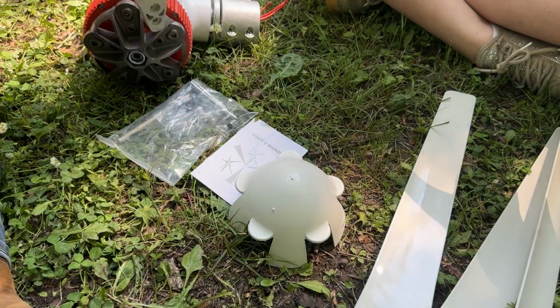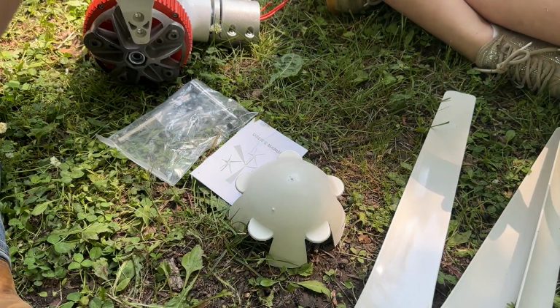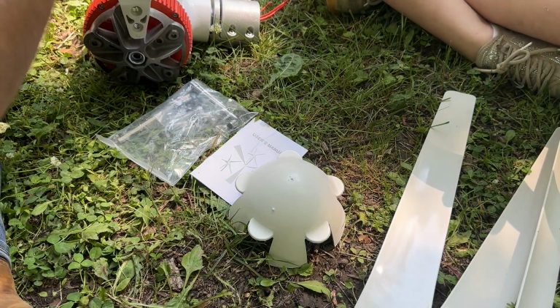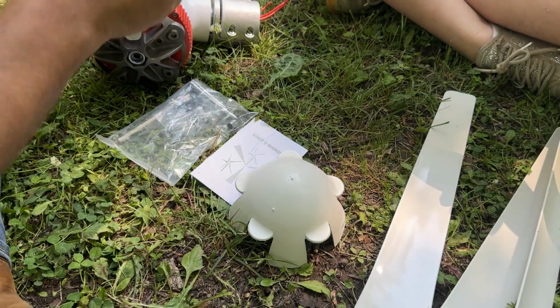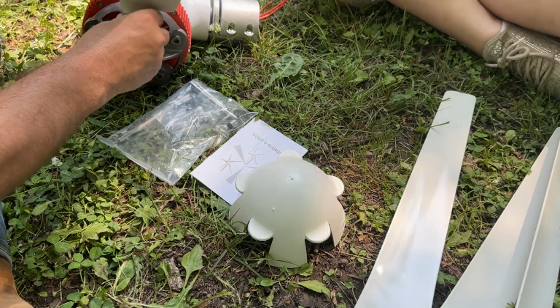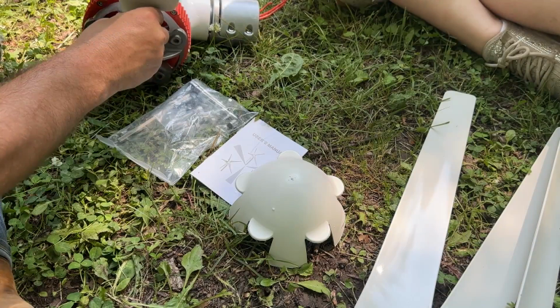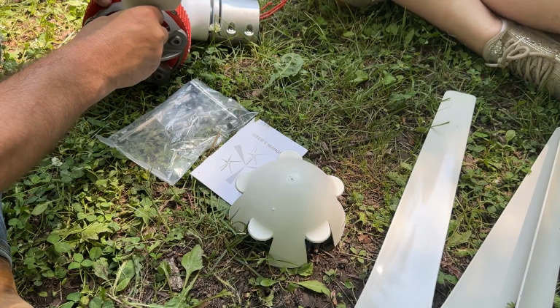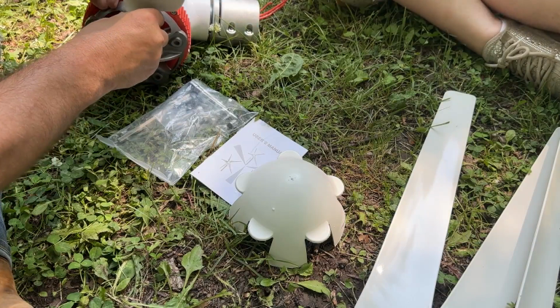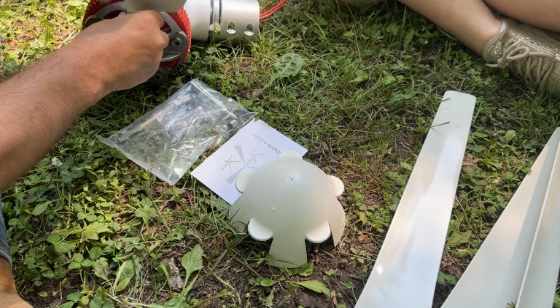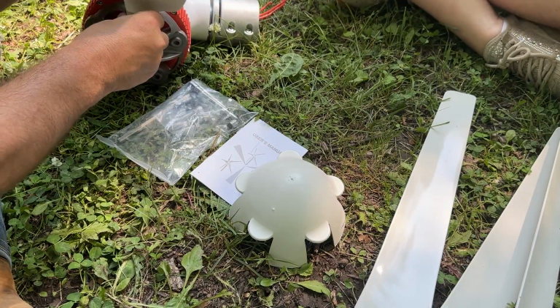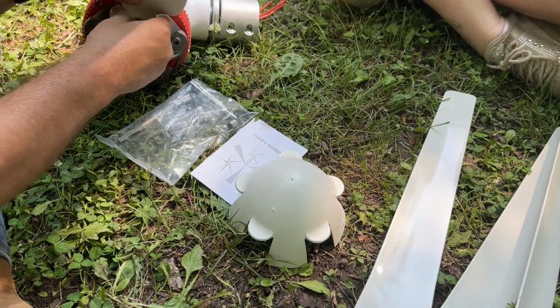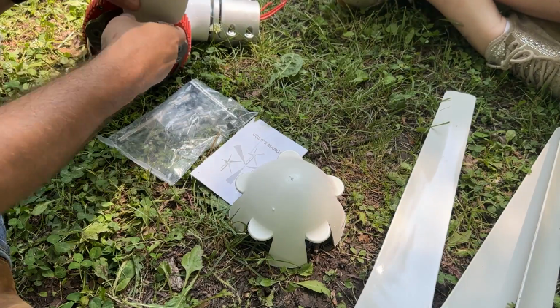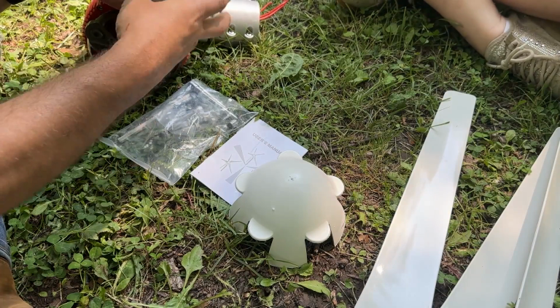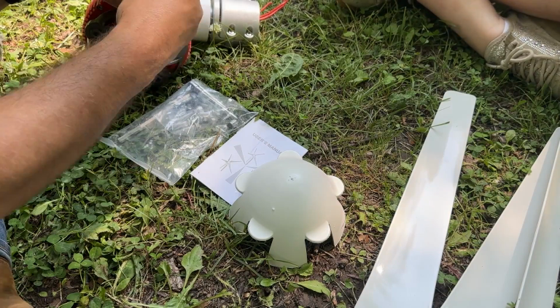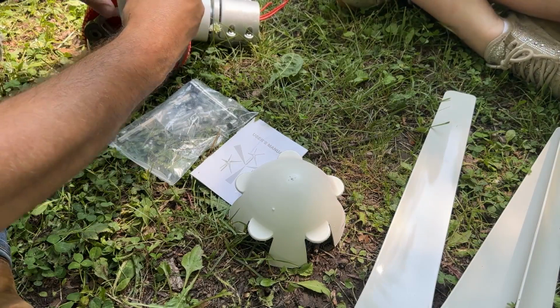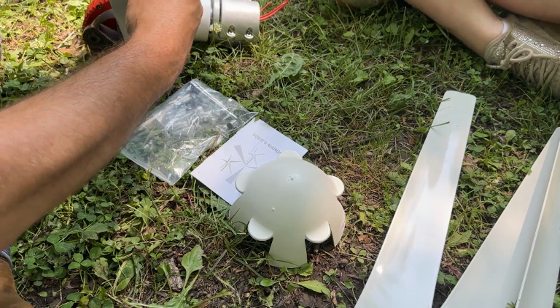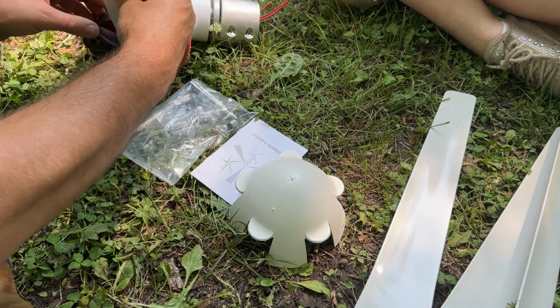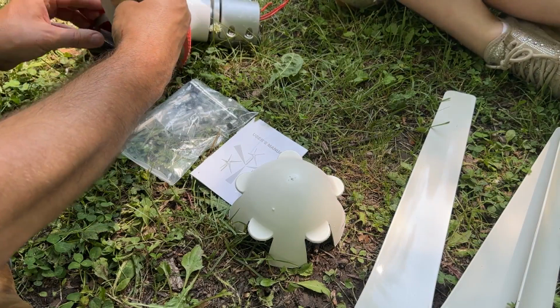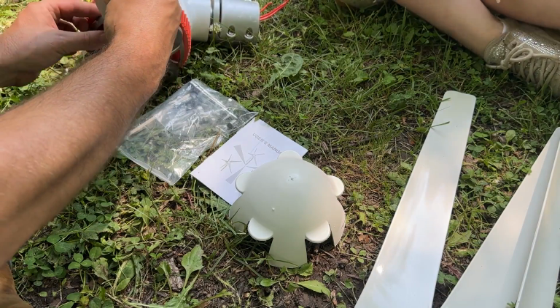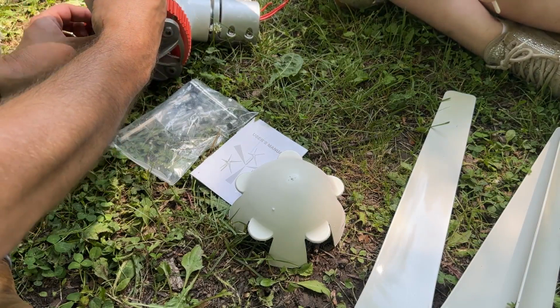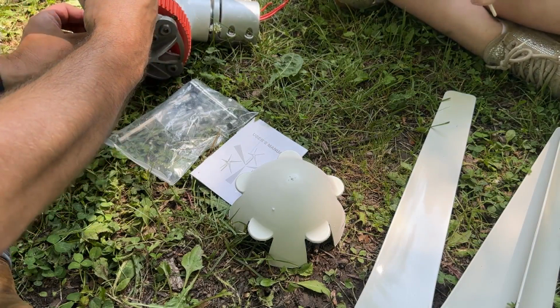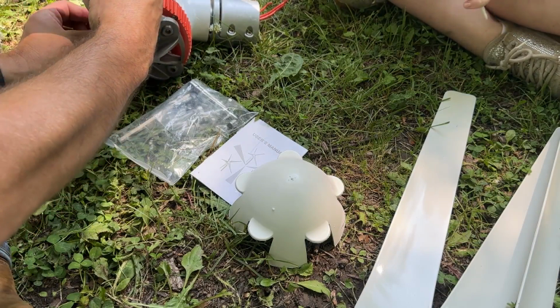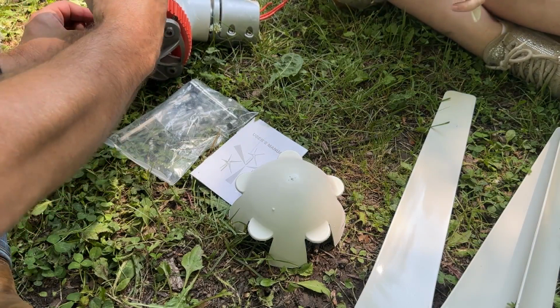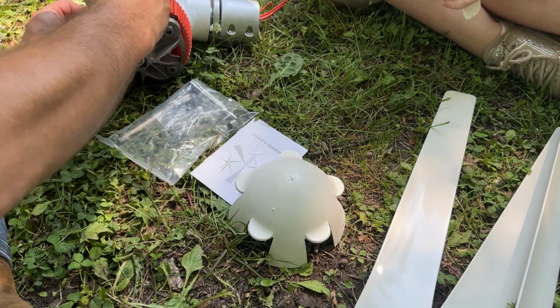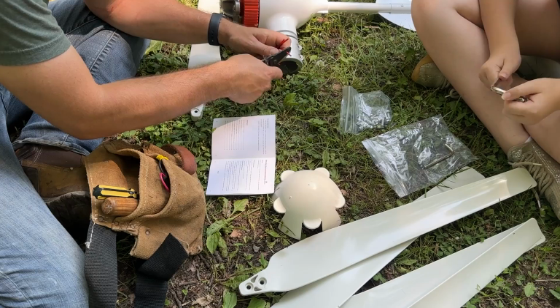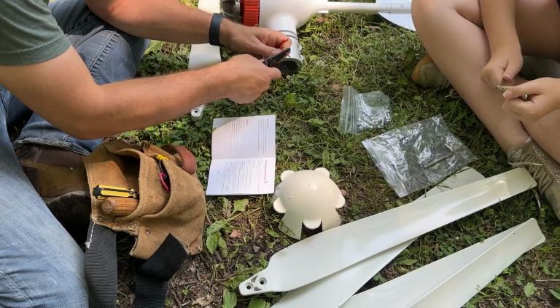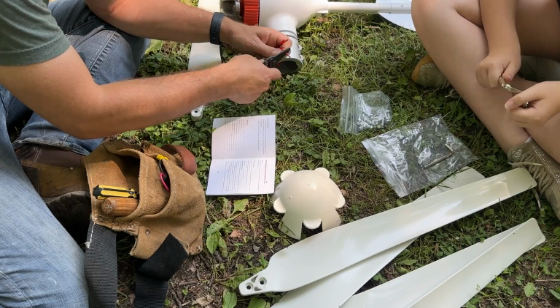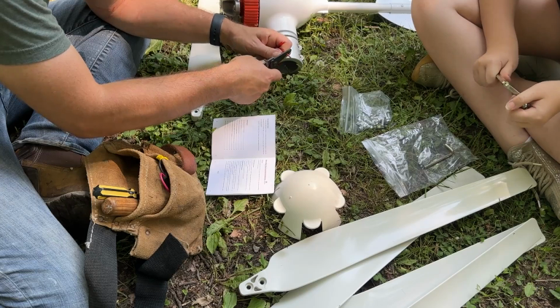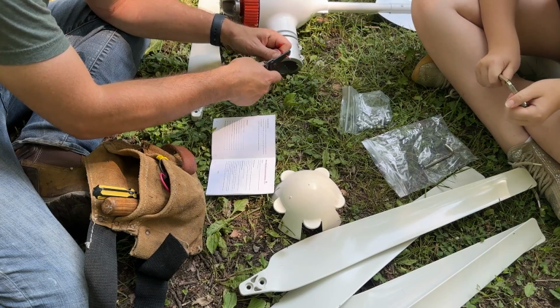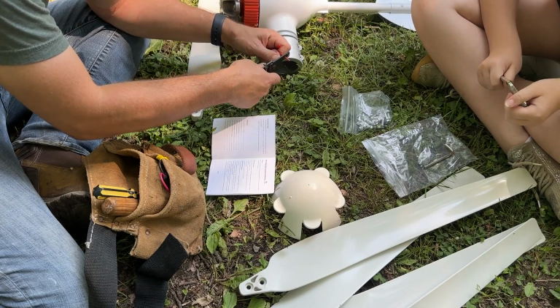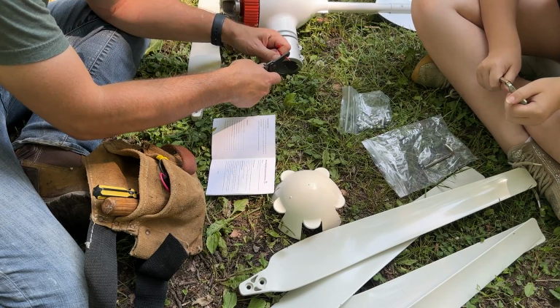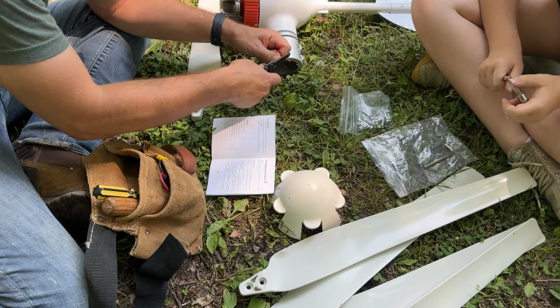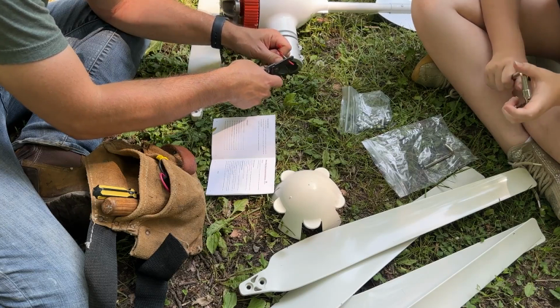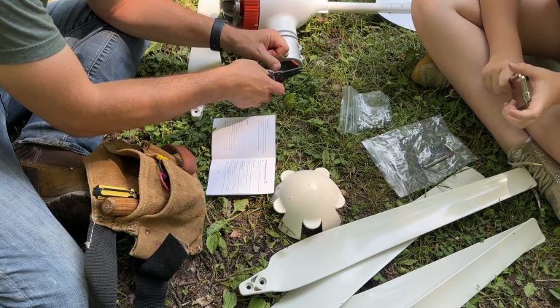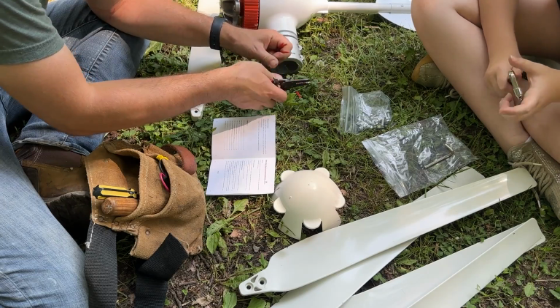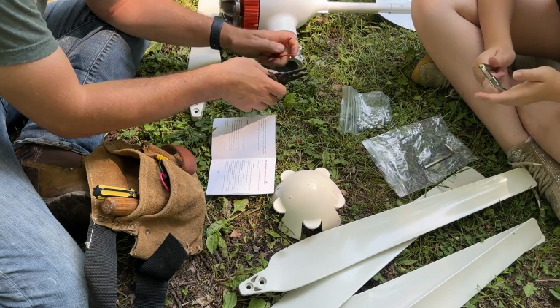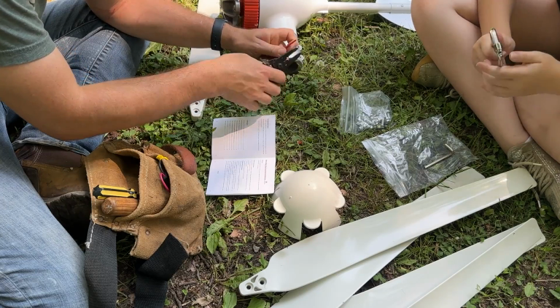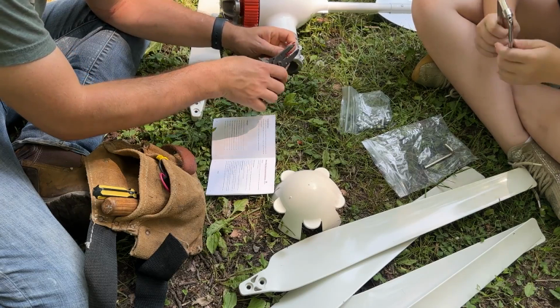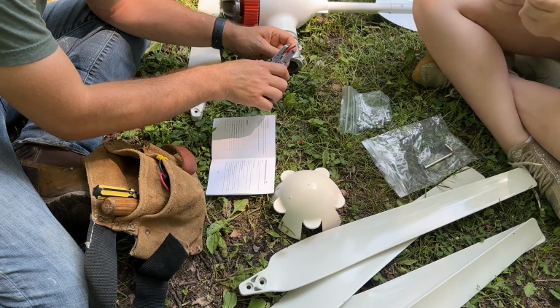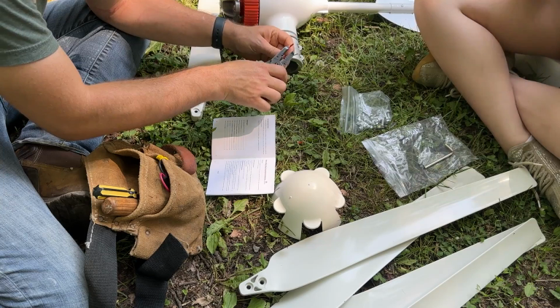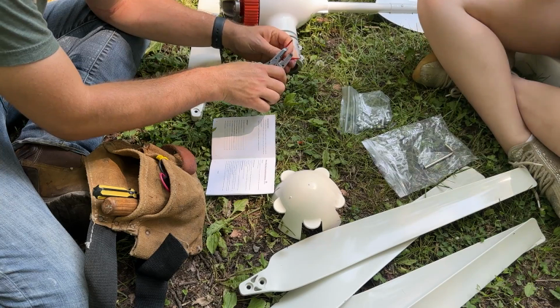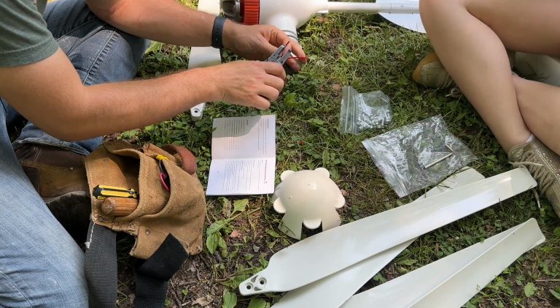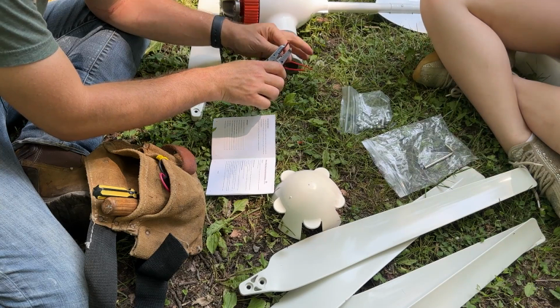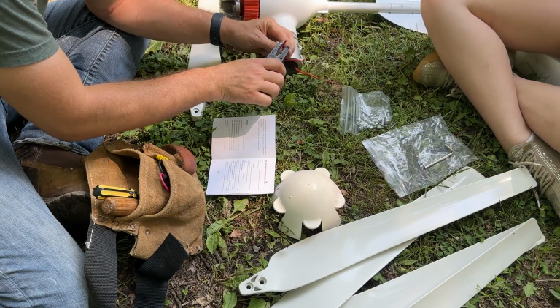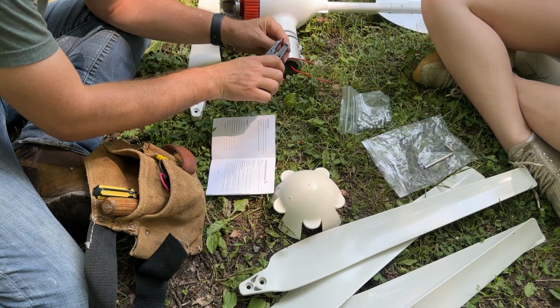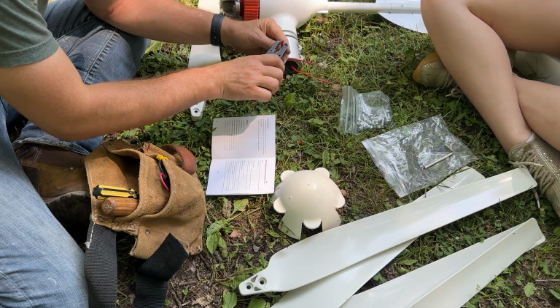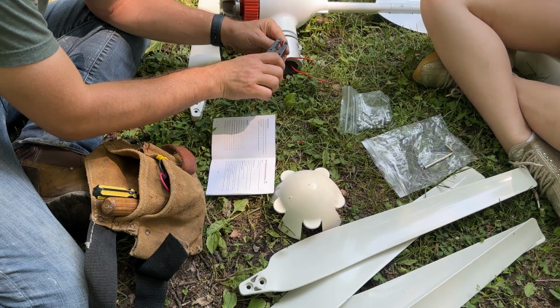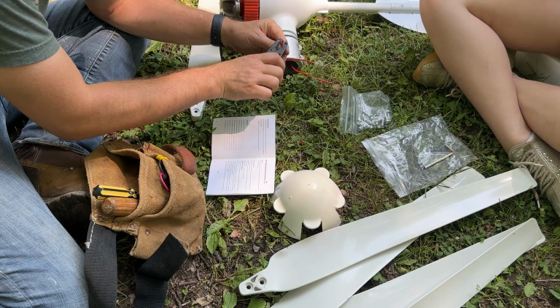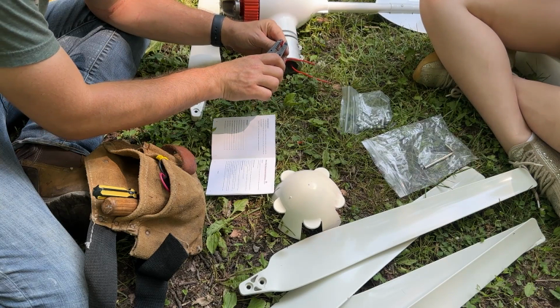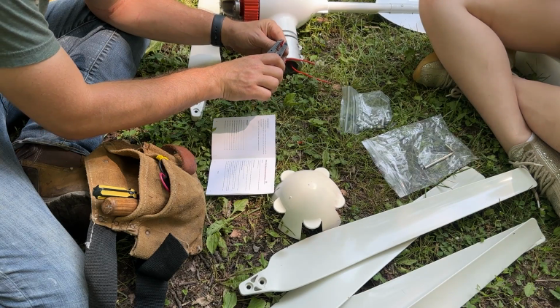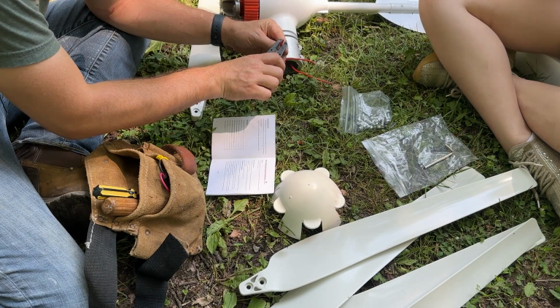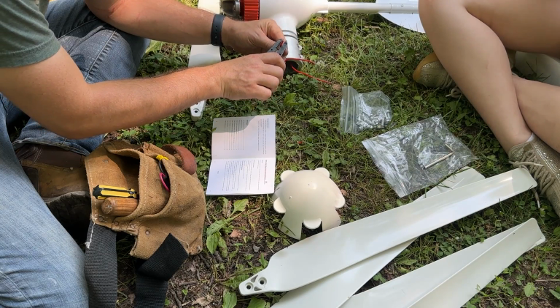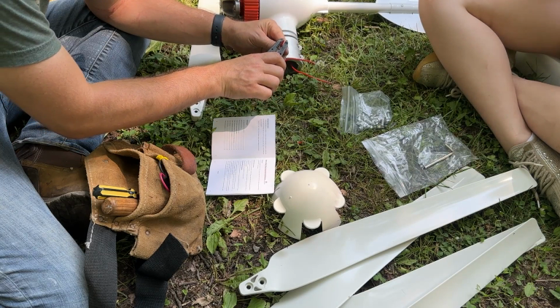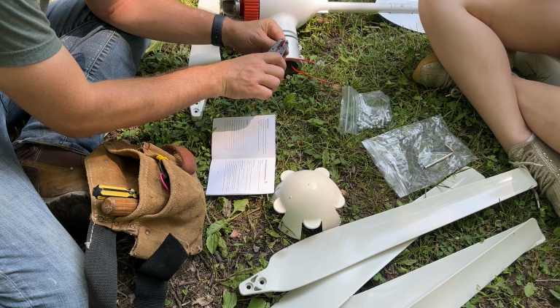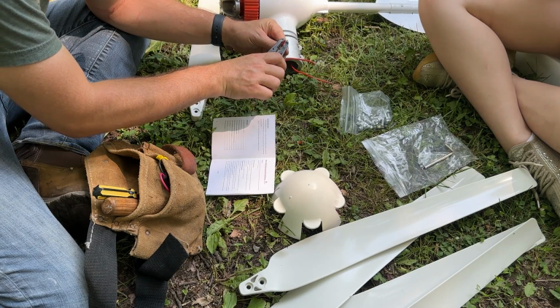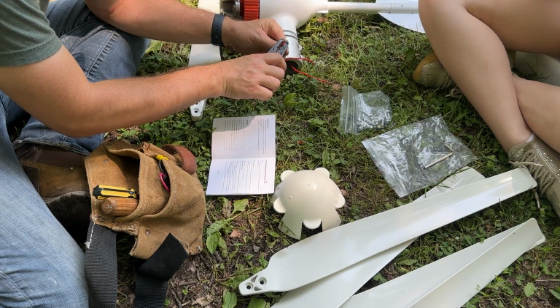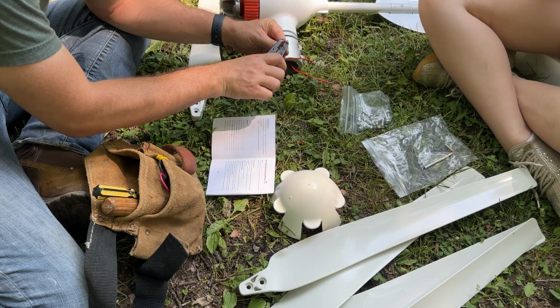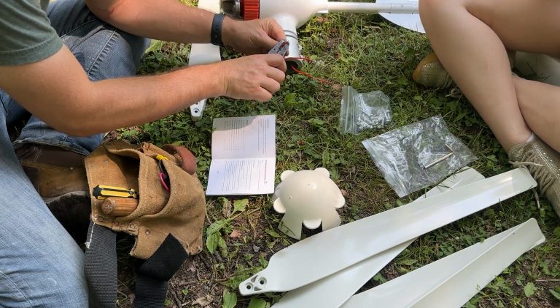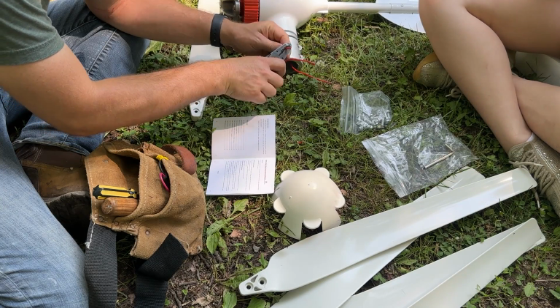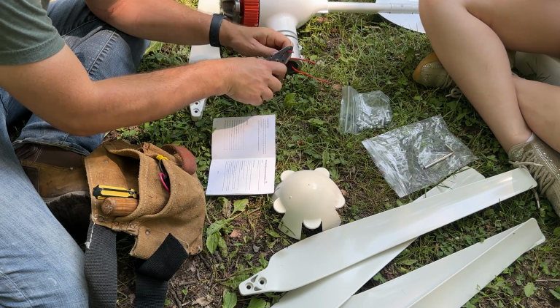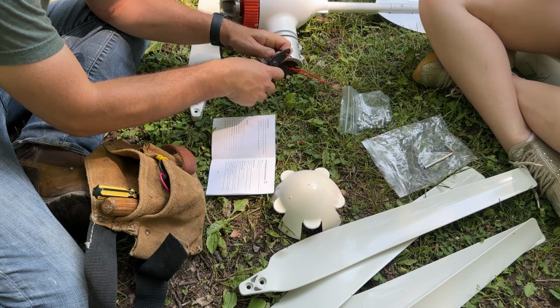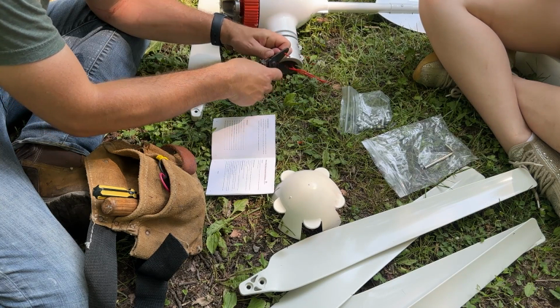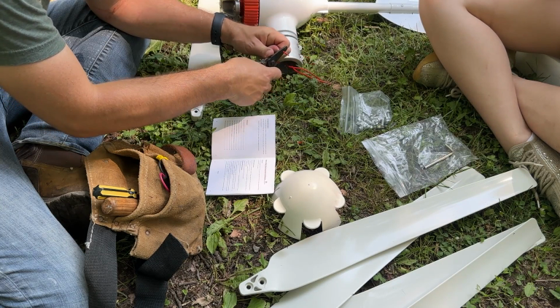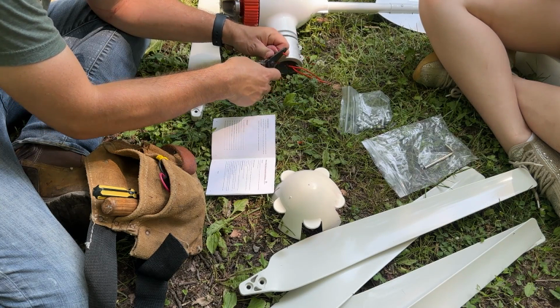Do you think they'll kill a lot of bugs? Build a wind generator. Wind generator. Finally, after all these years, I can finally build a wind generator.